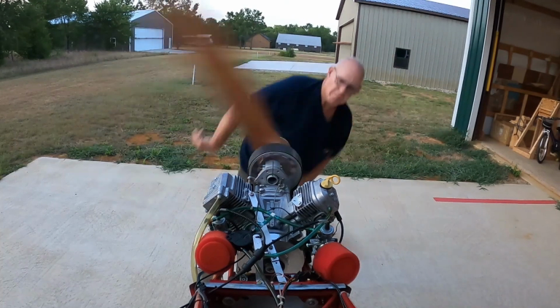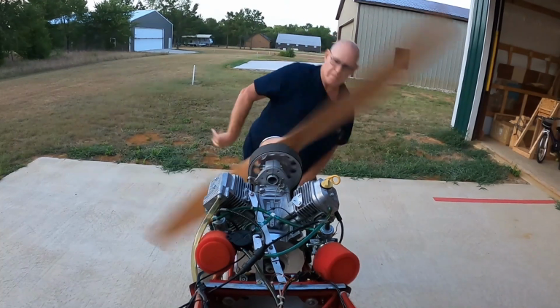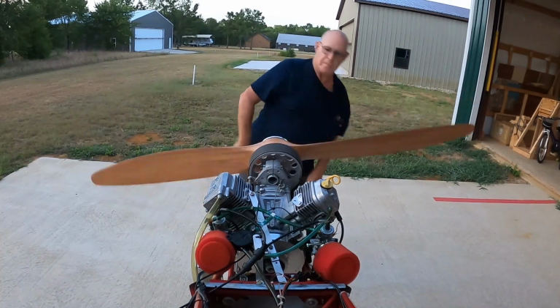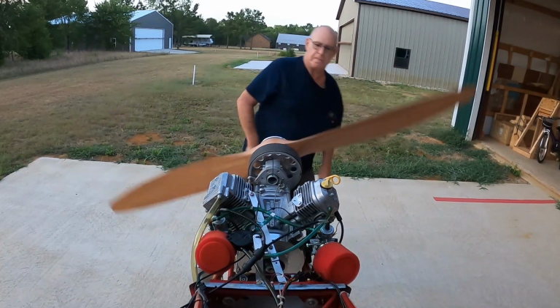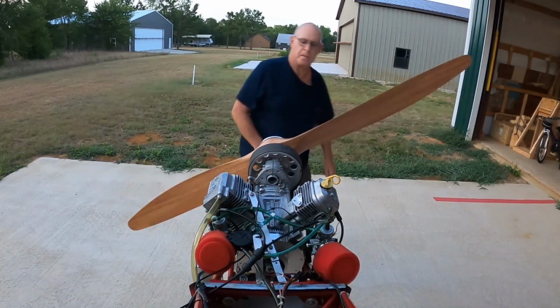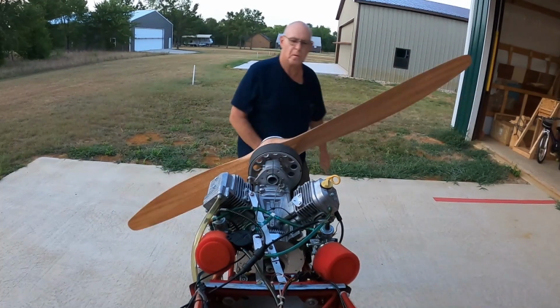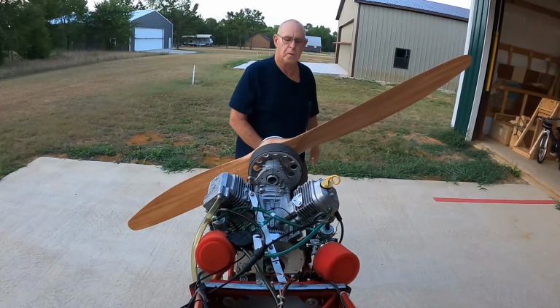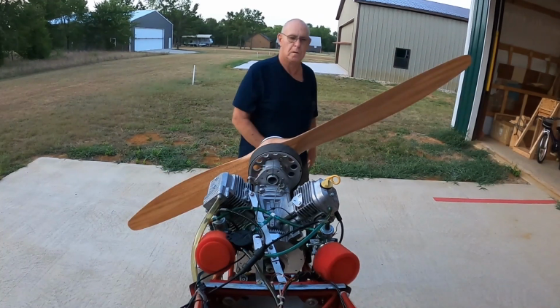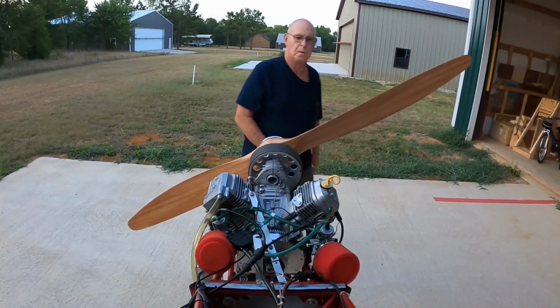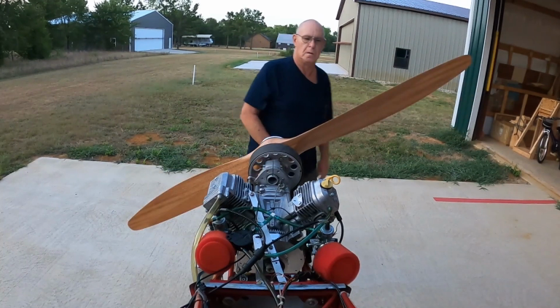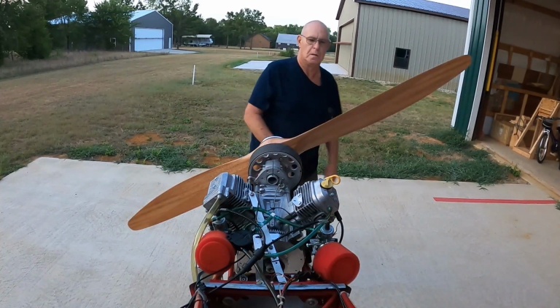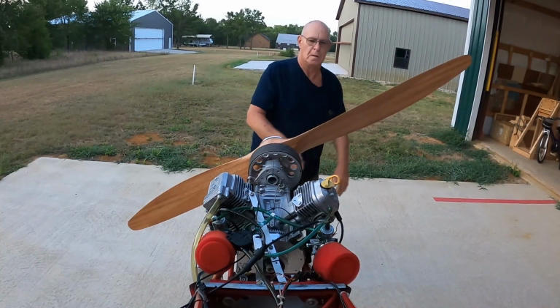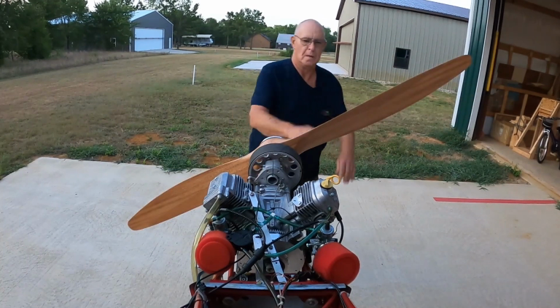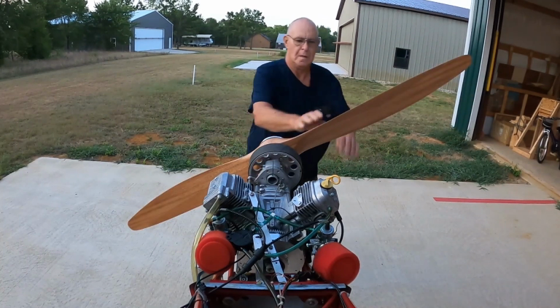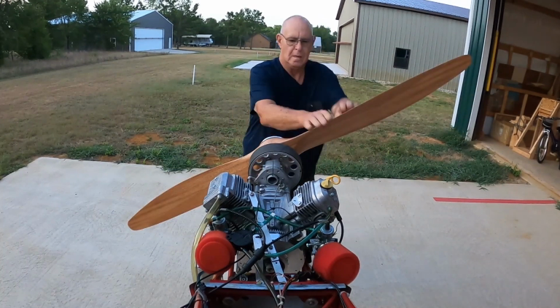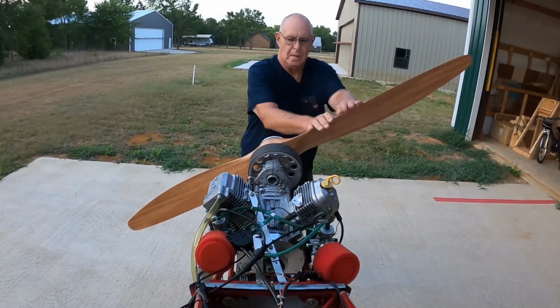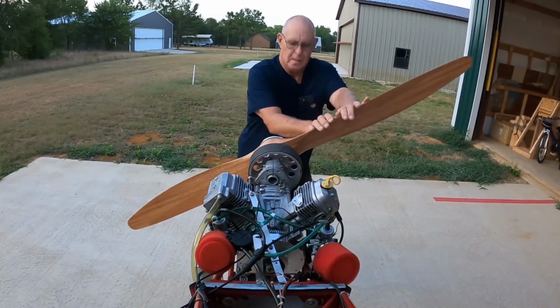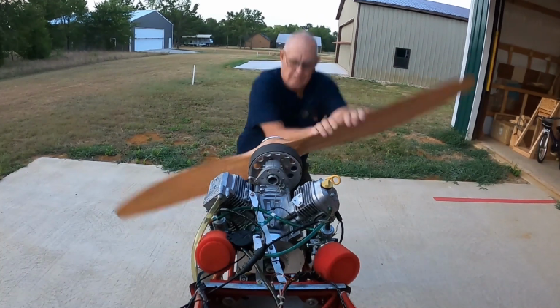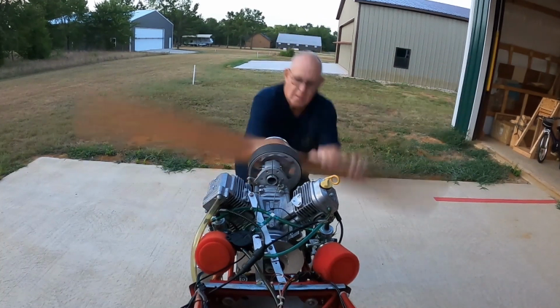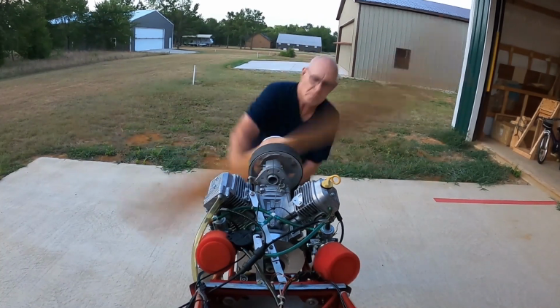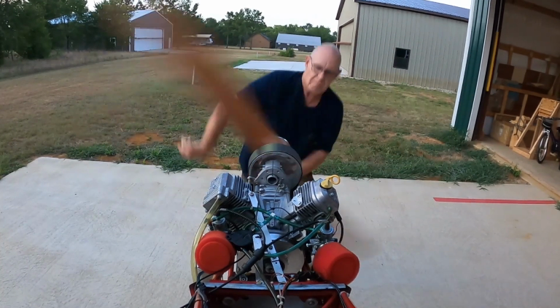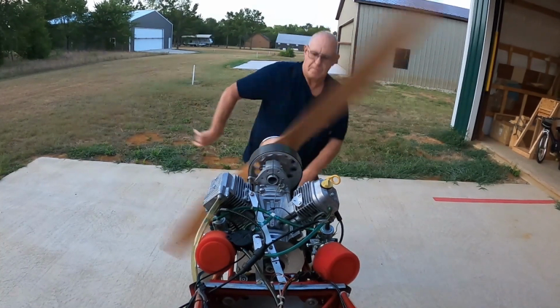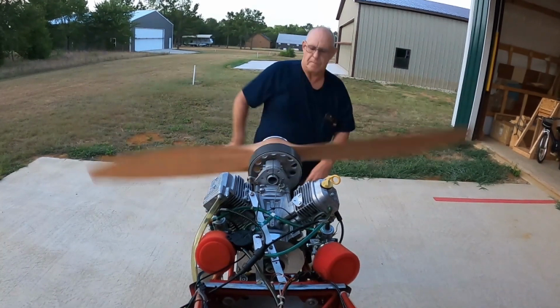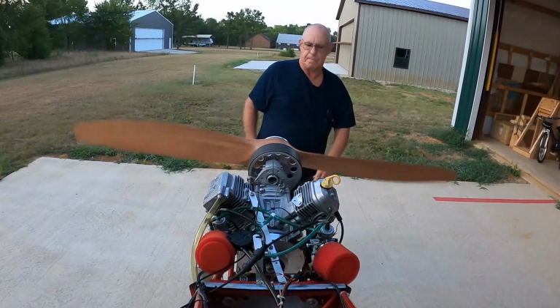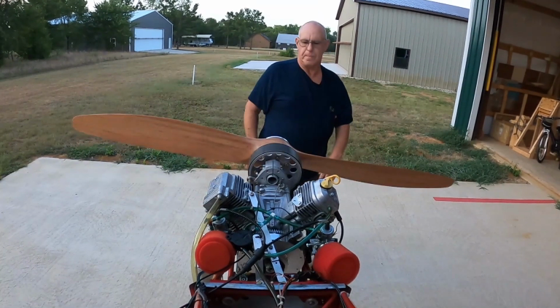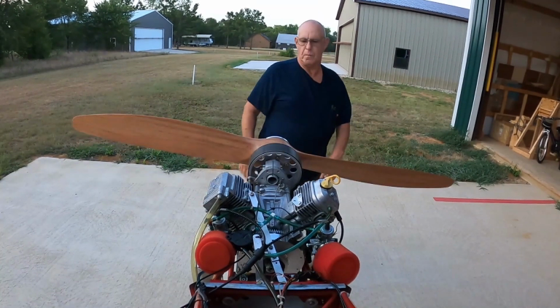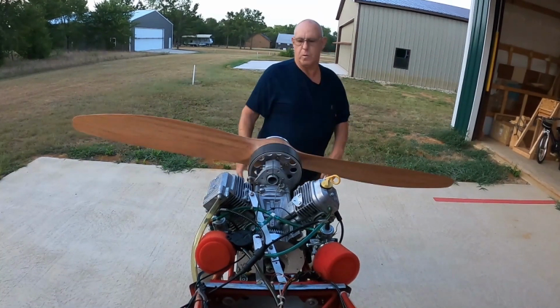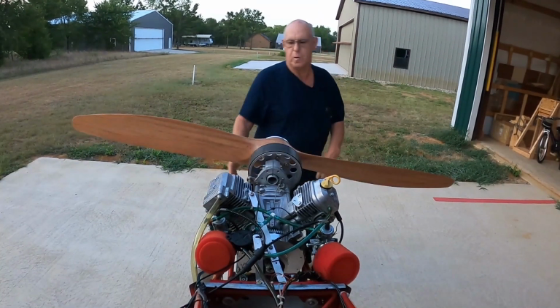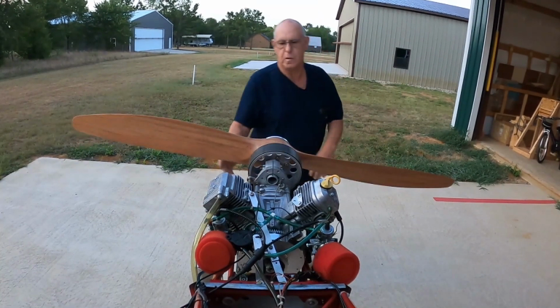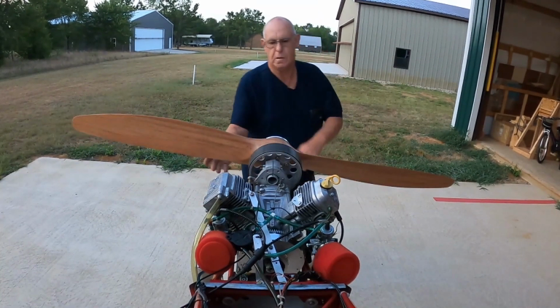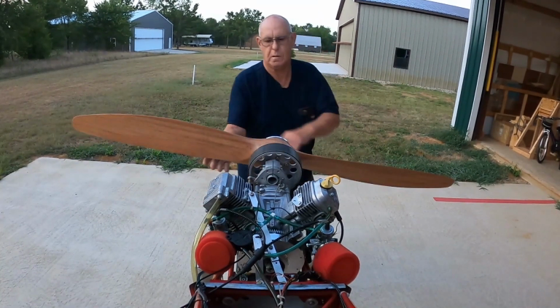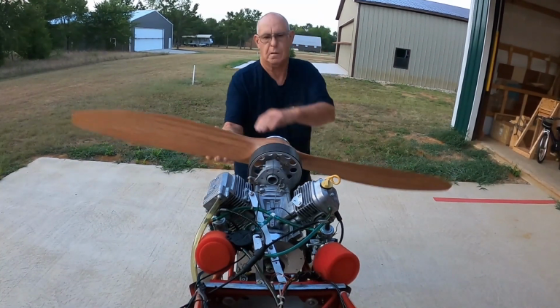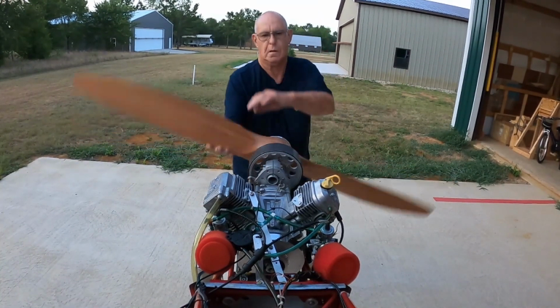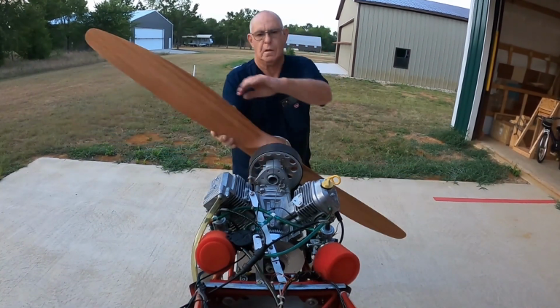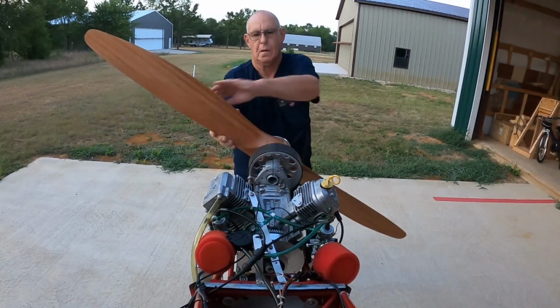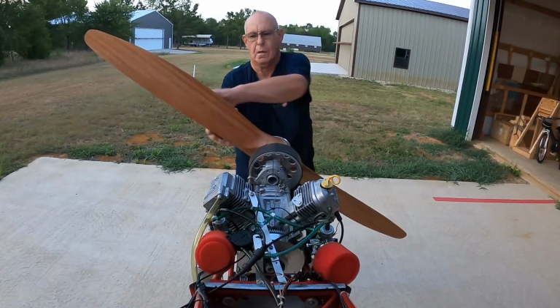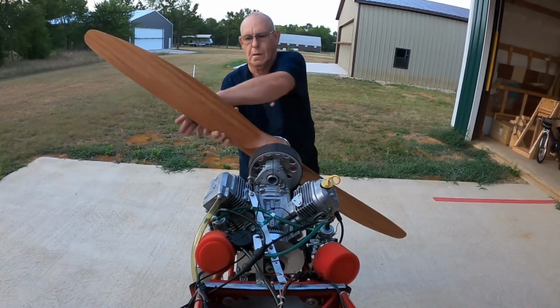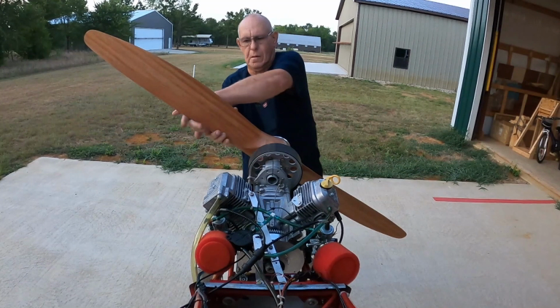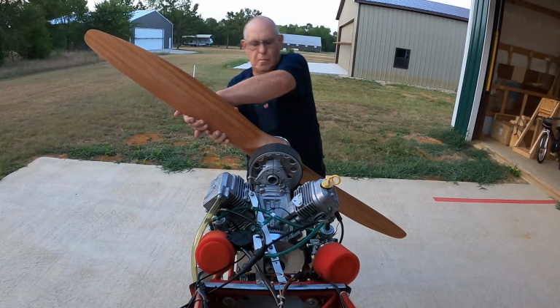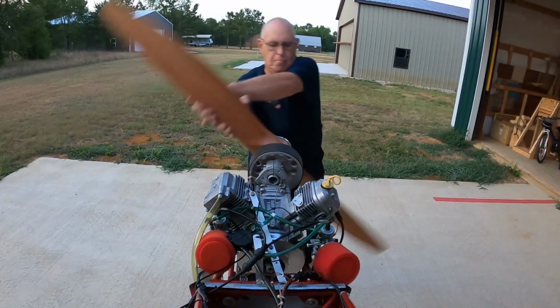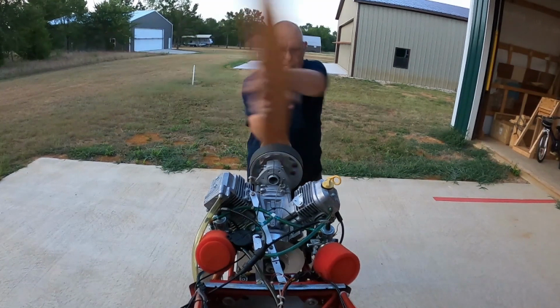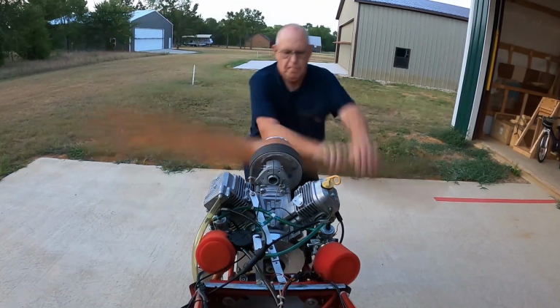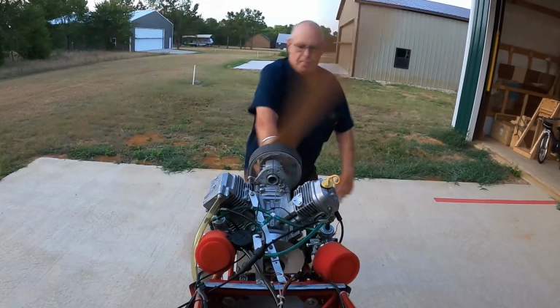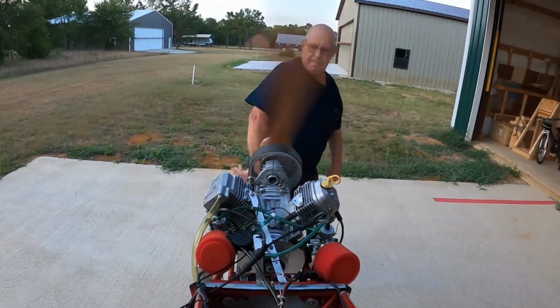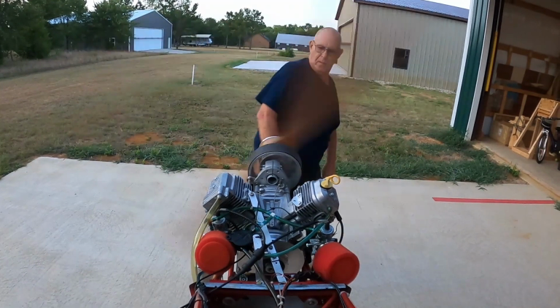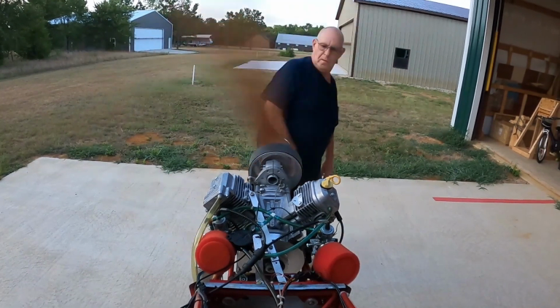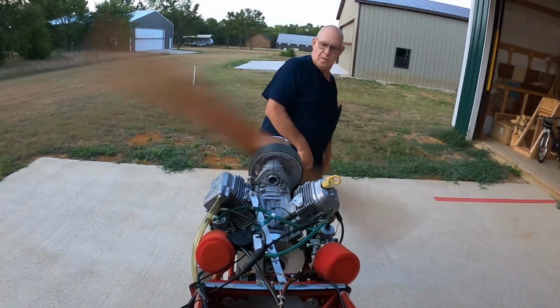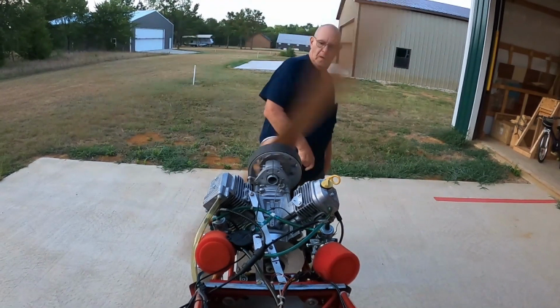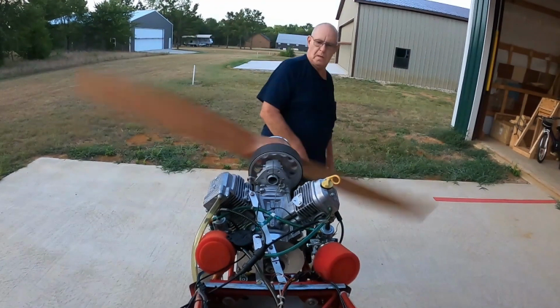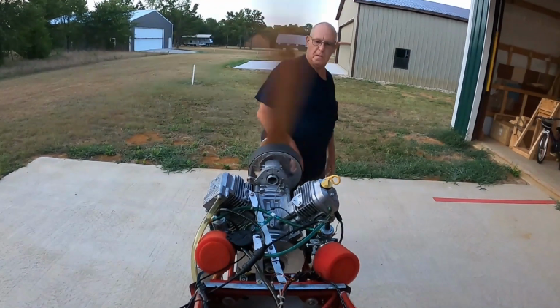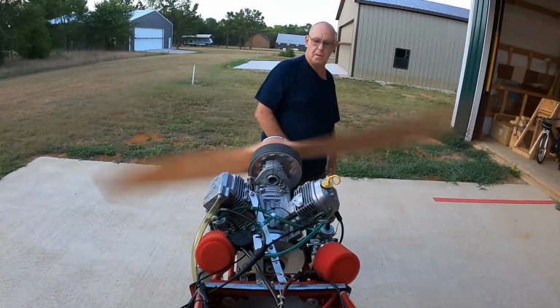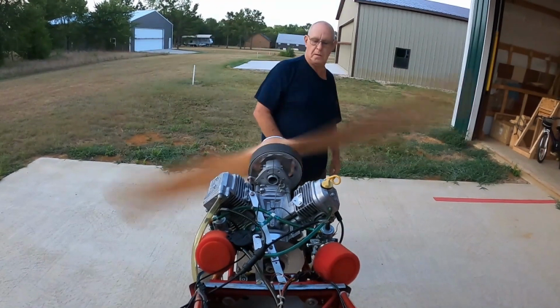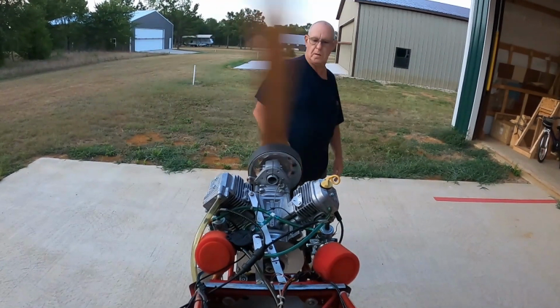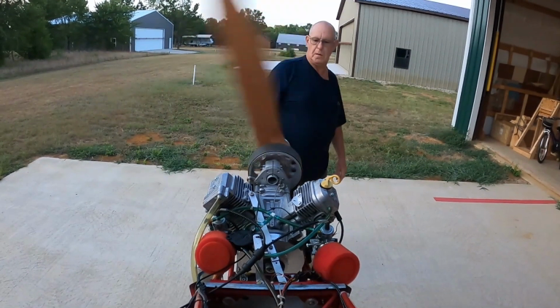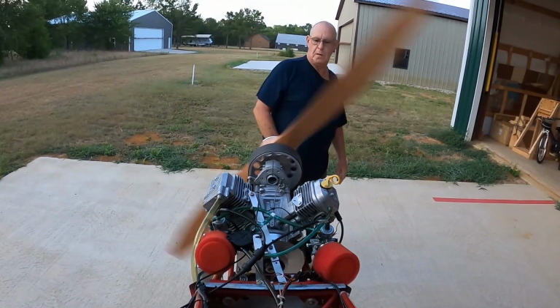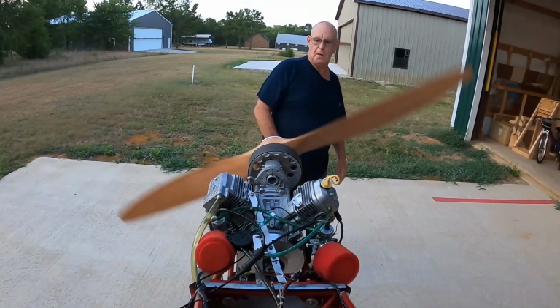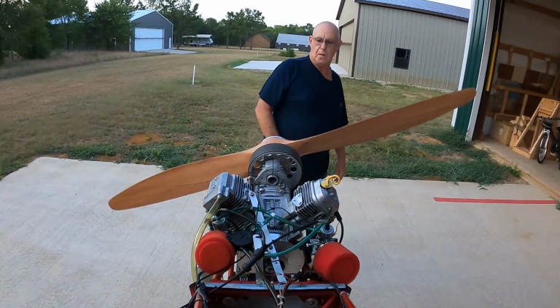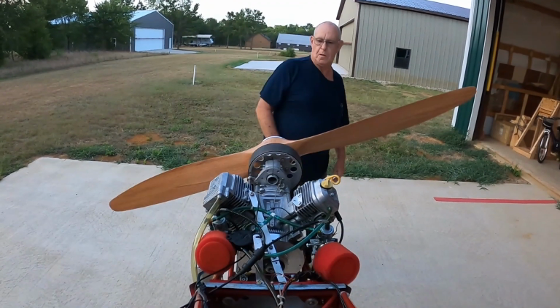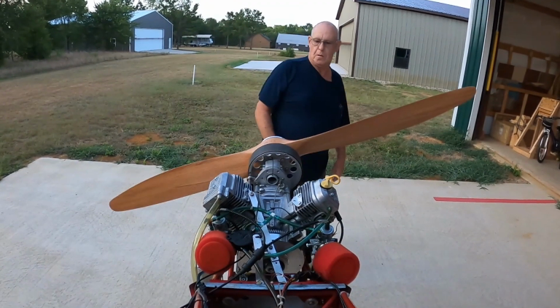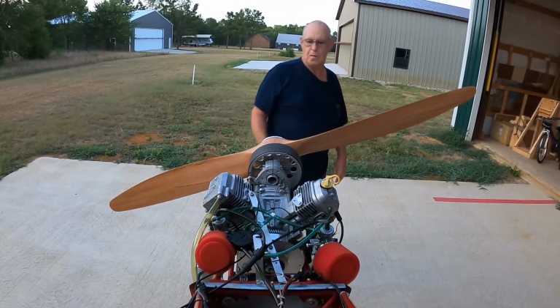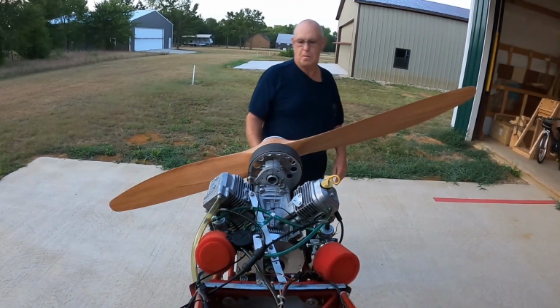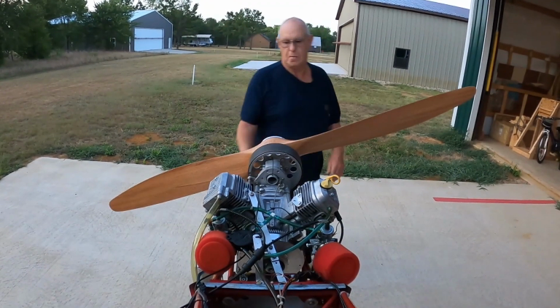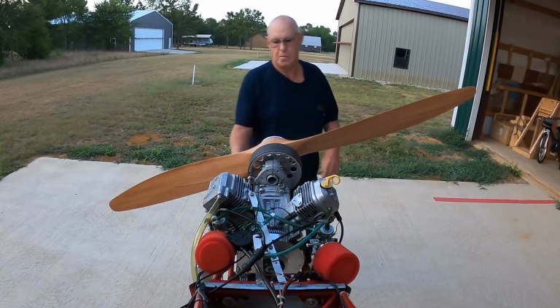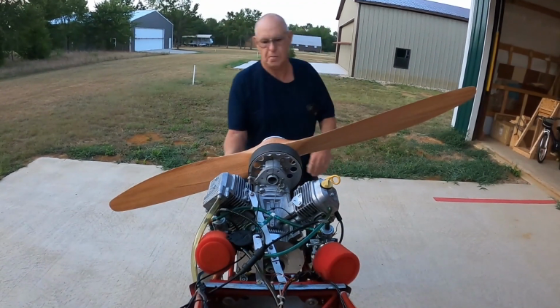When starting a cold engine, it helps to crack the throttle a tiny bit, as a cold engine will condense the mixture and there won't be a combustible mixture.